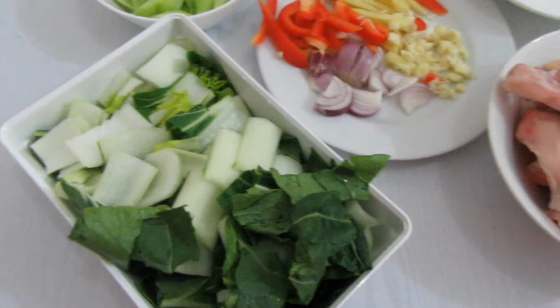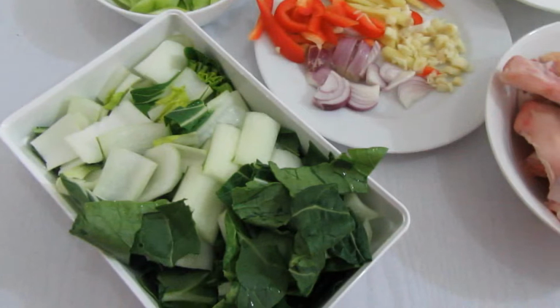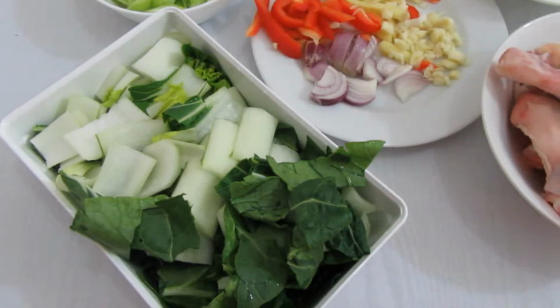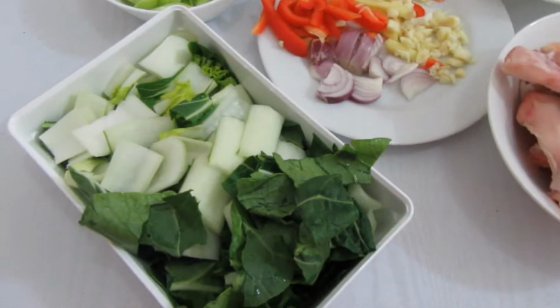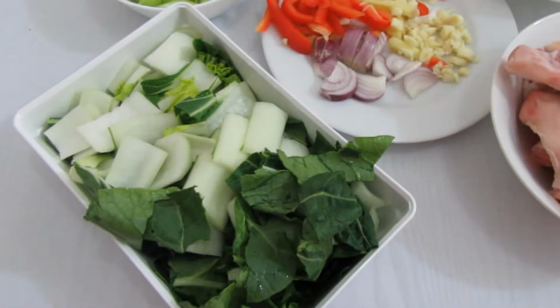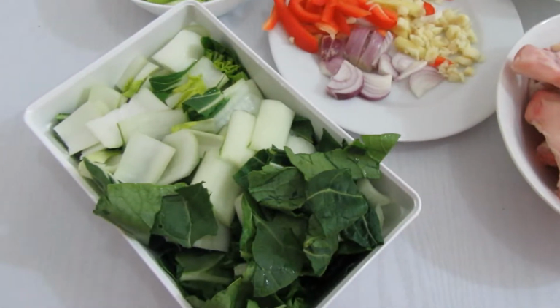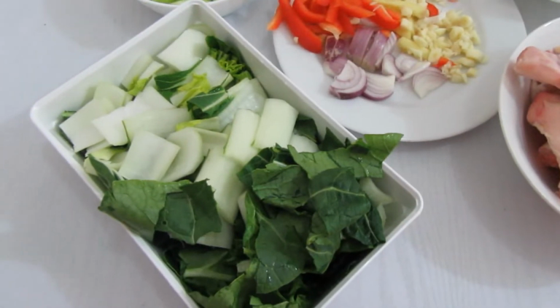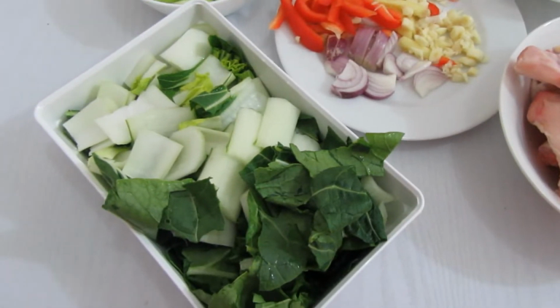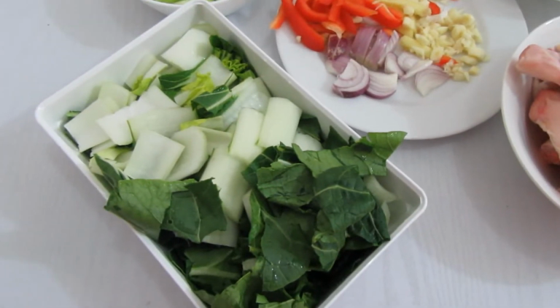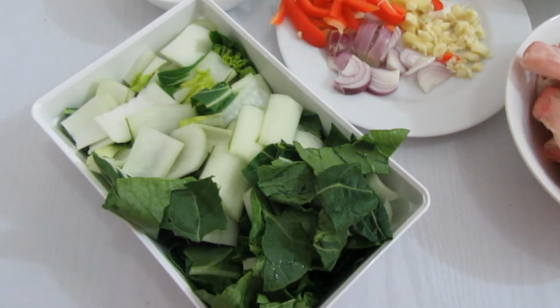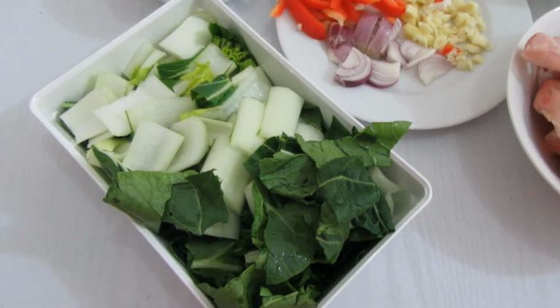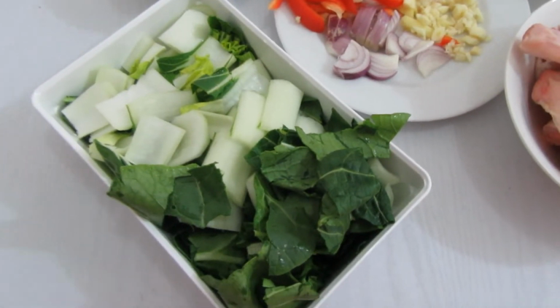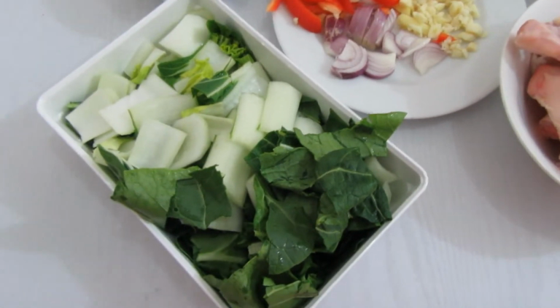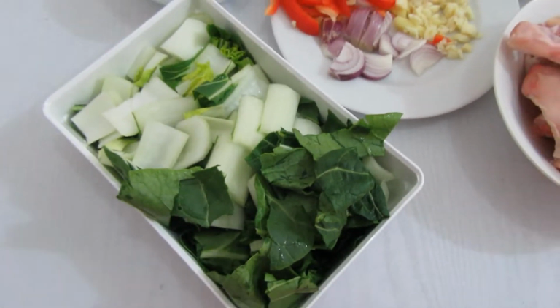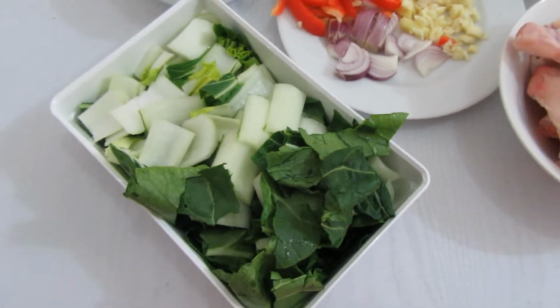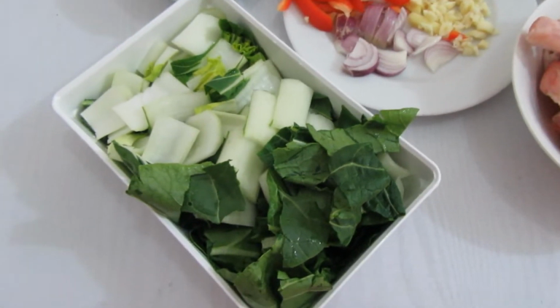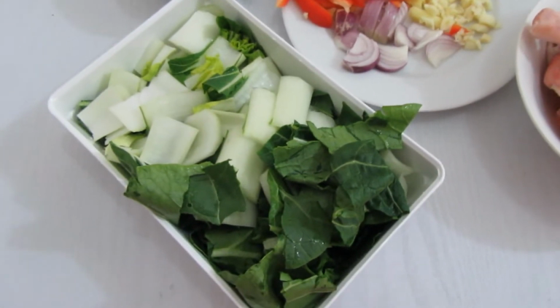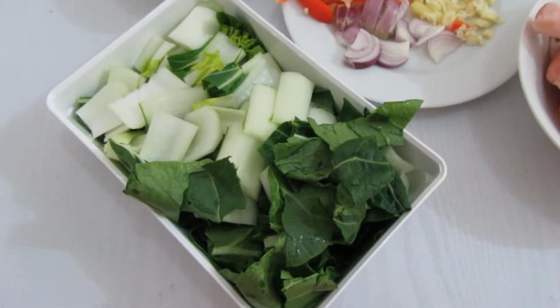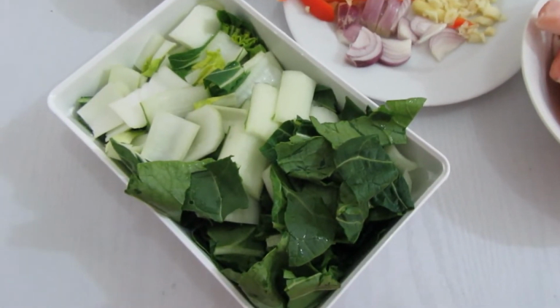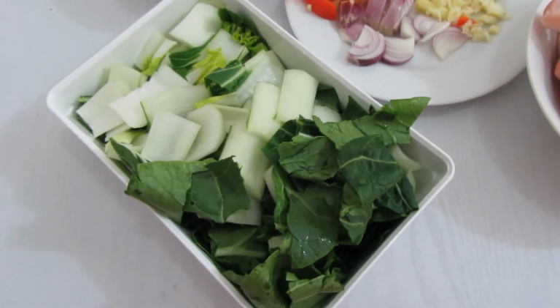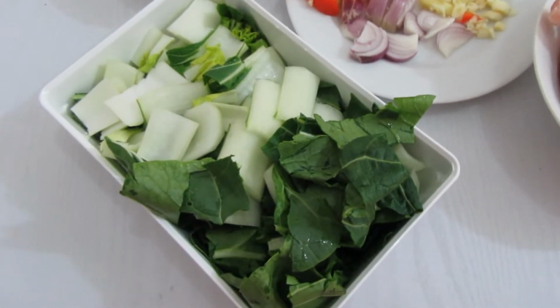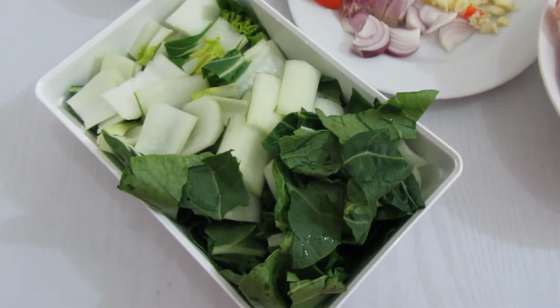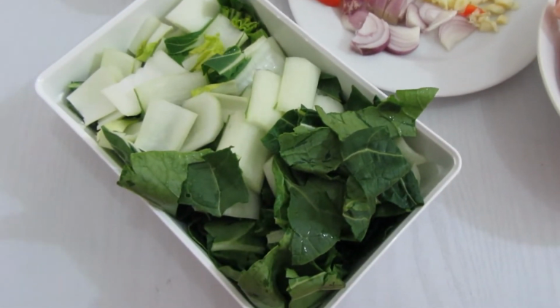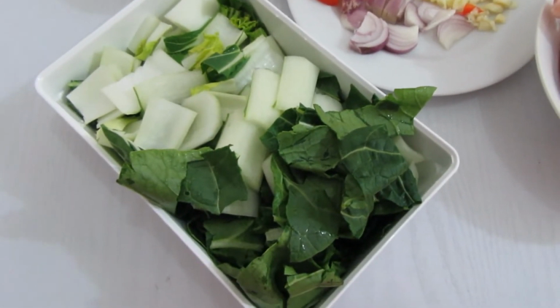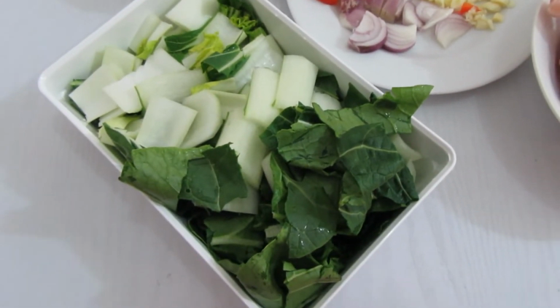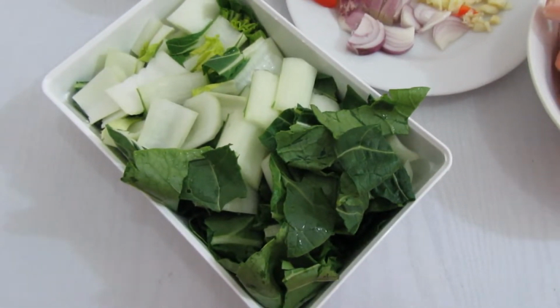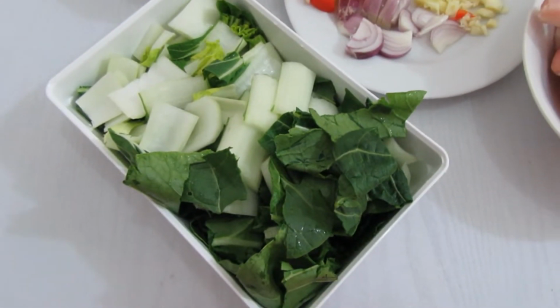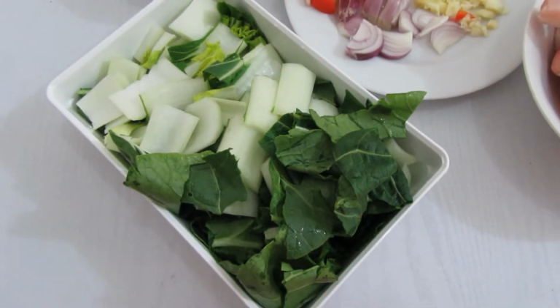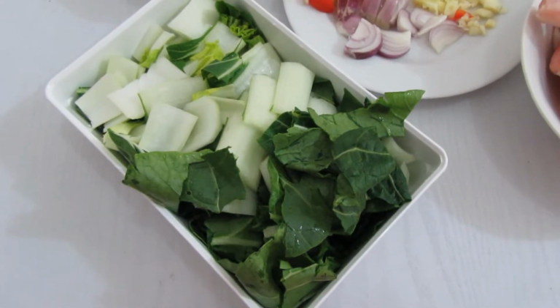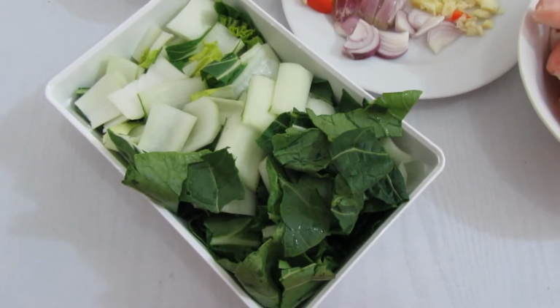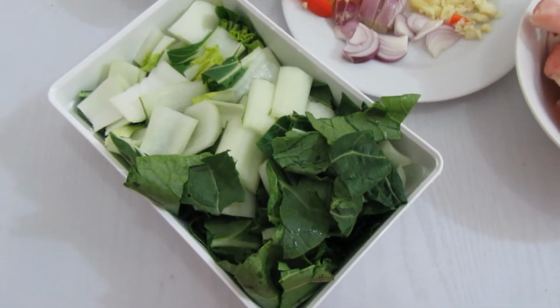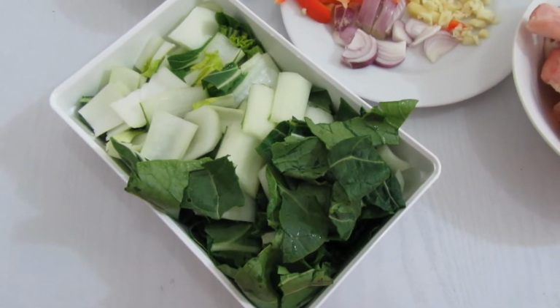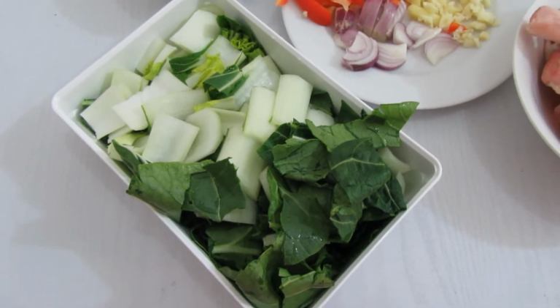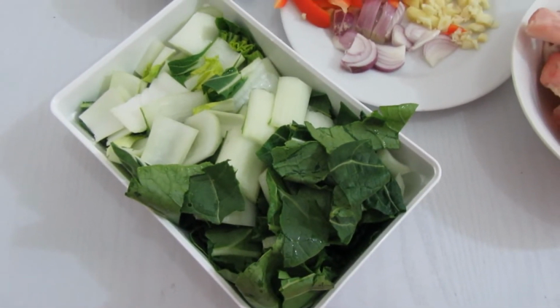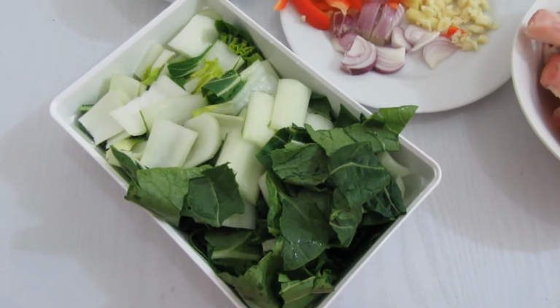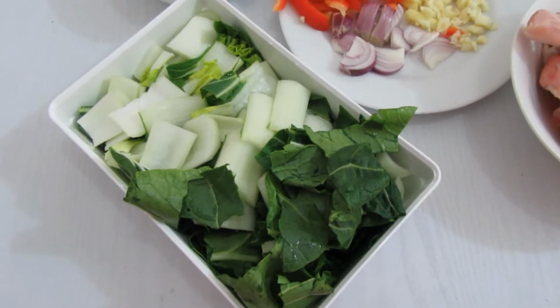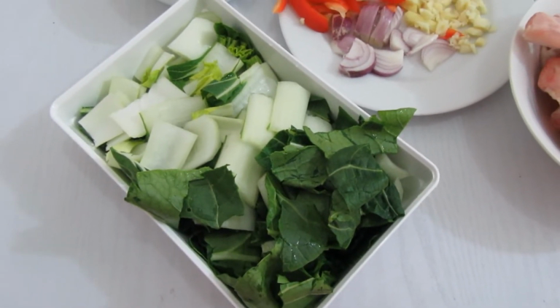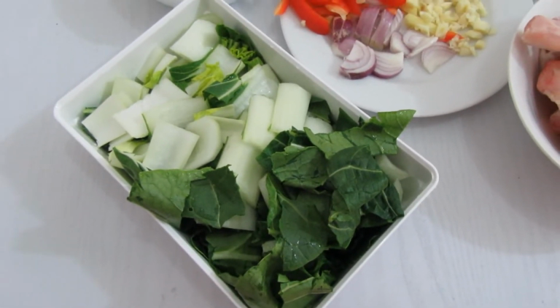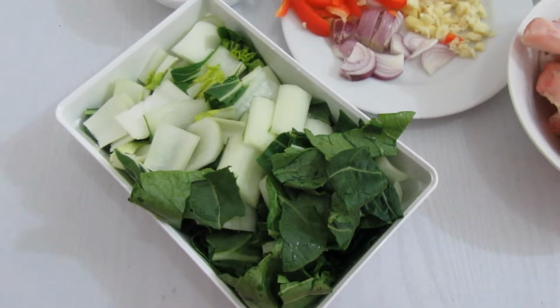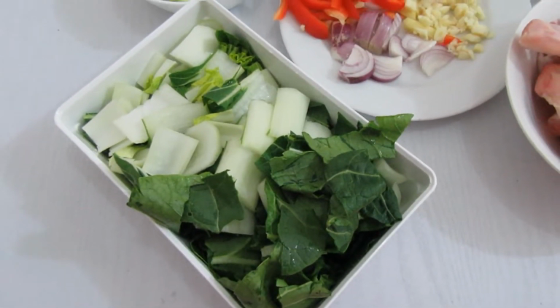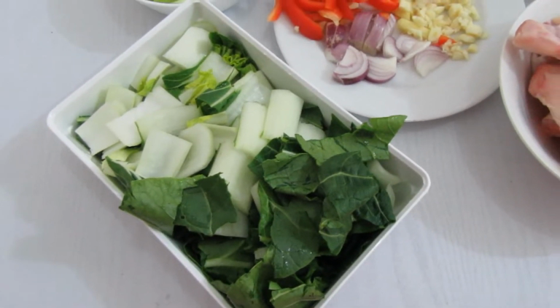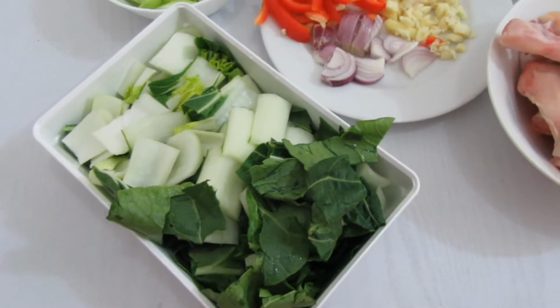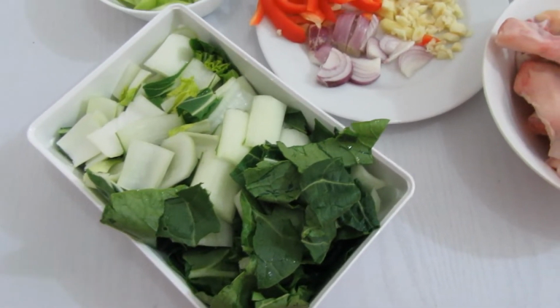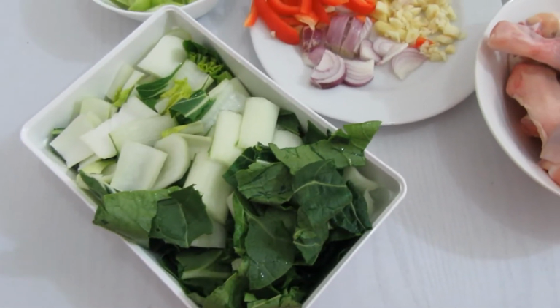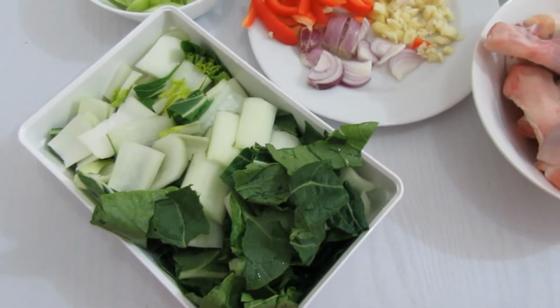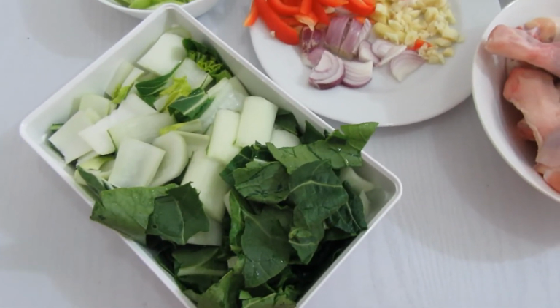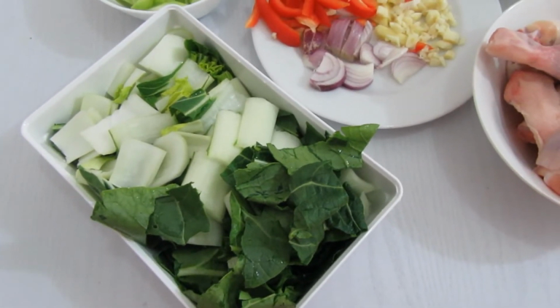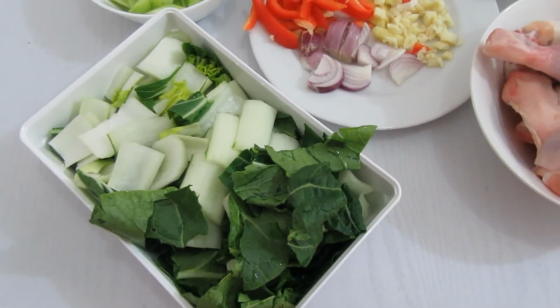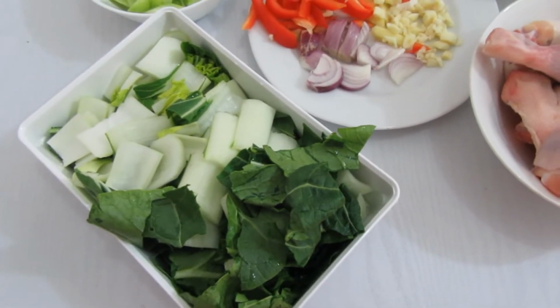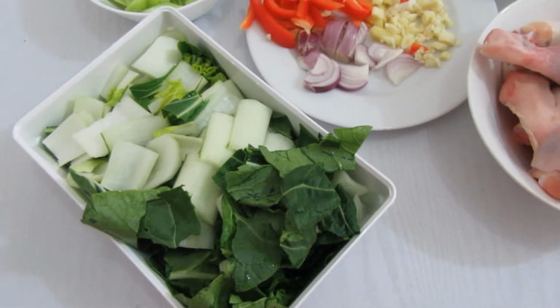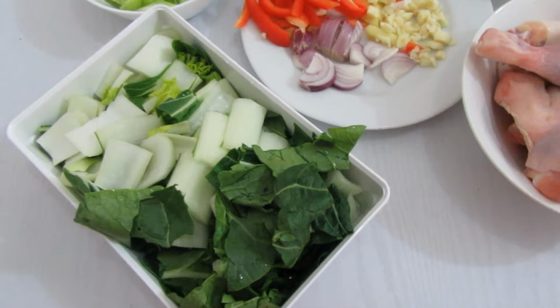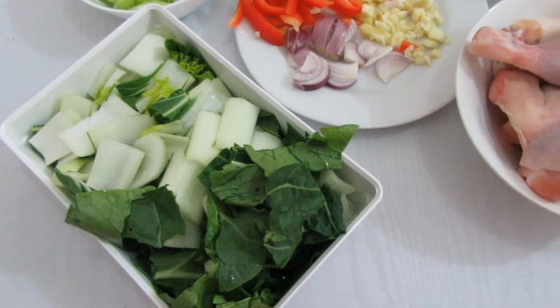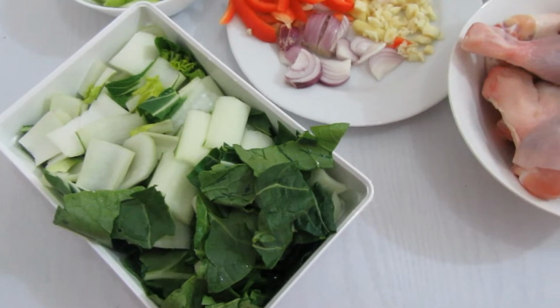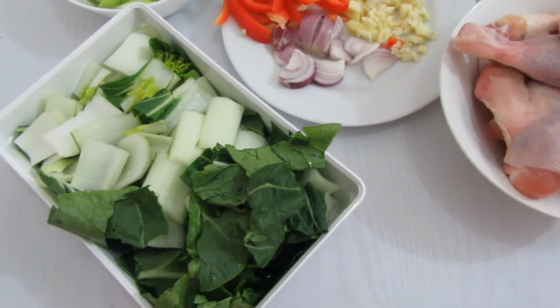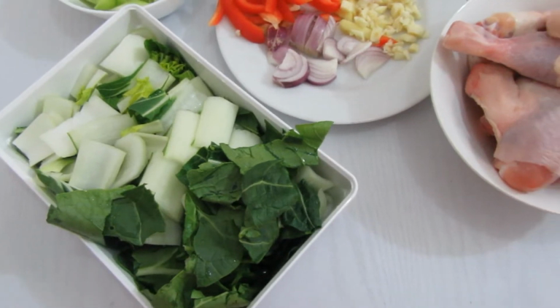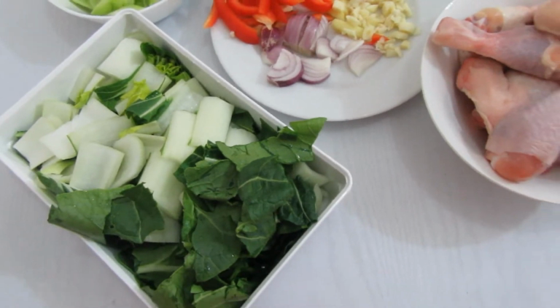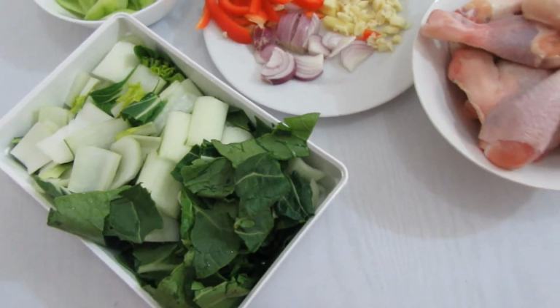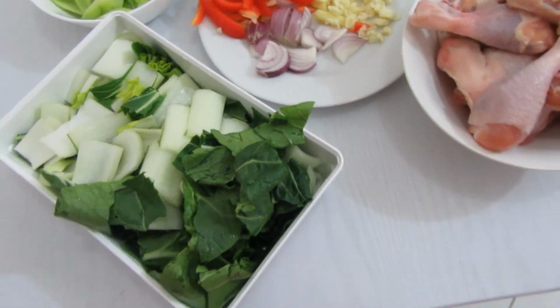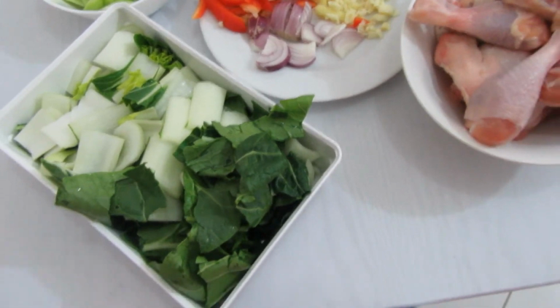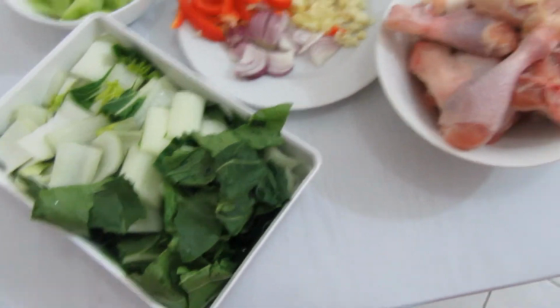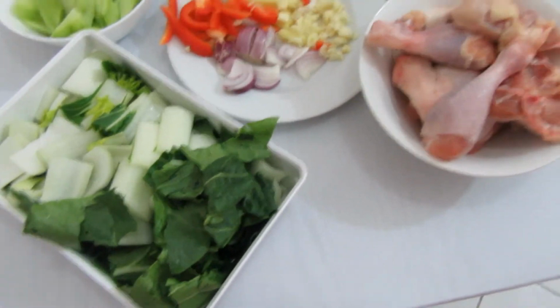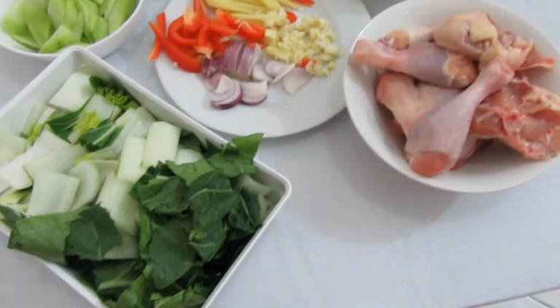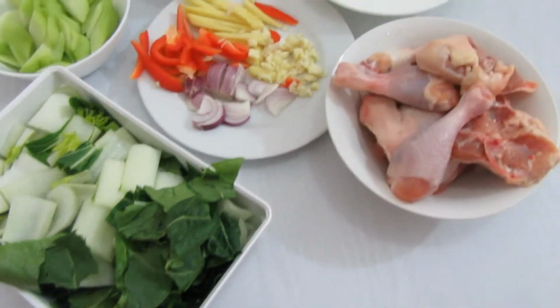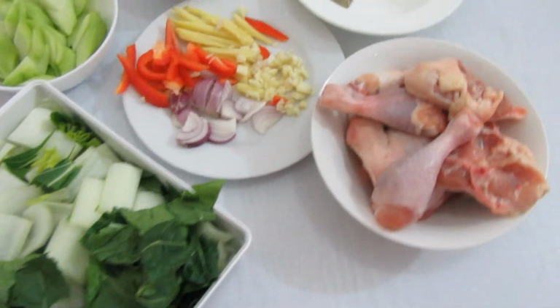Hello guys, today I'm cooking Tinolang Manok. This is a chicken soup.